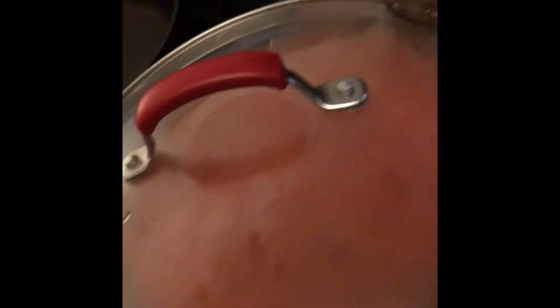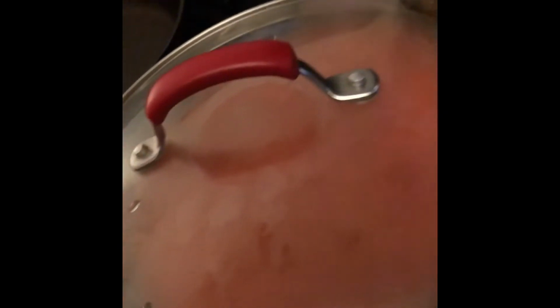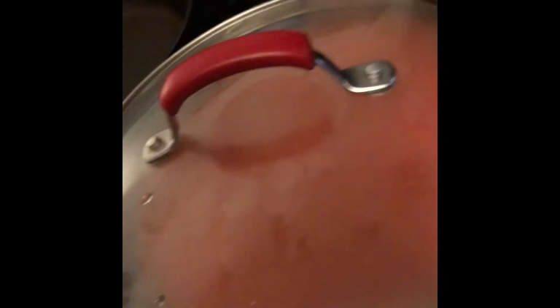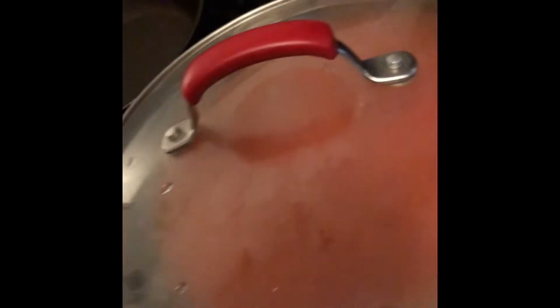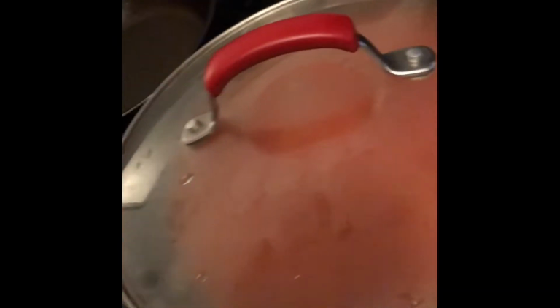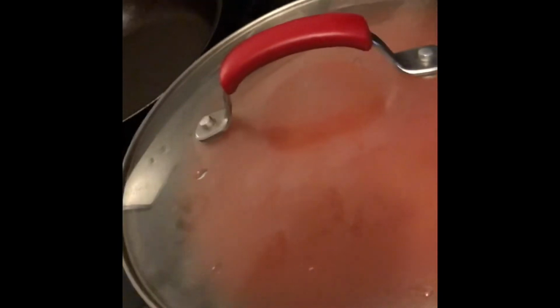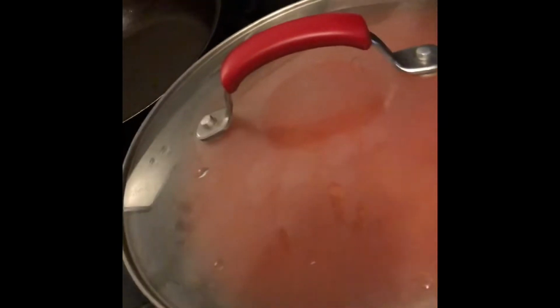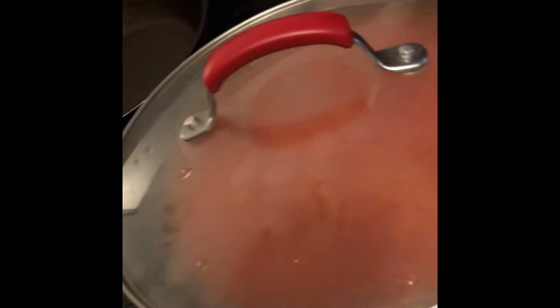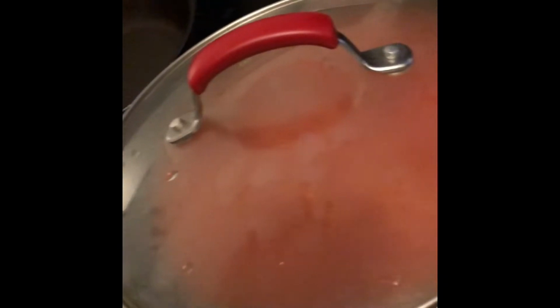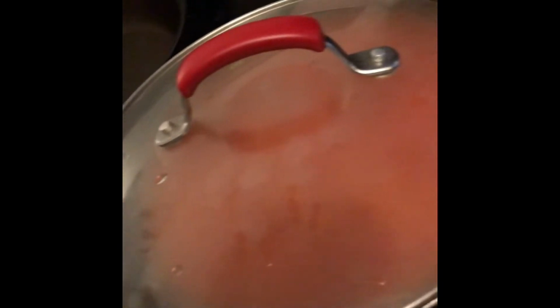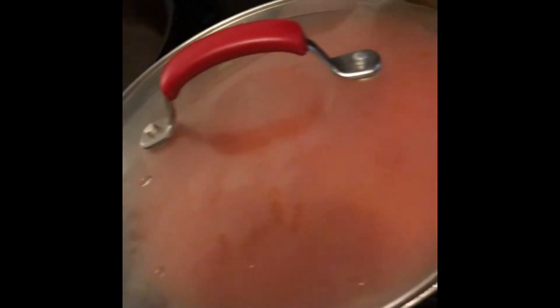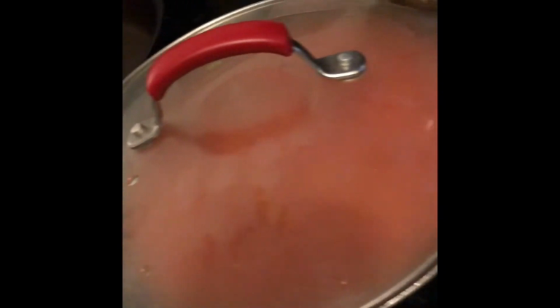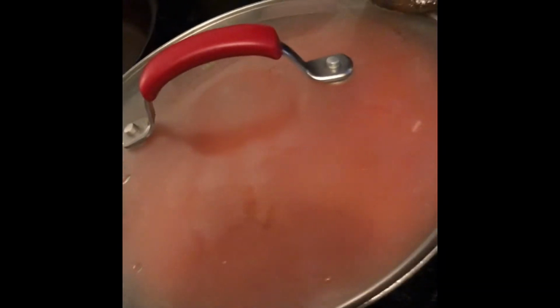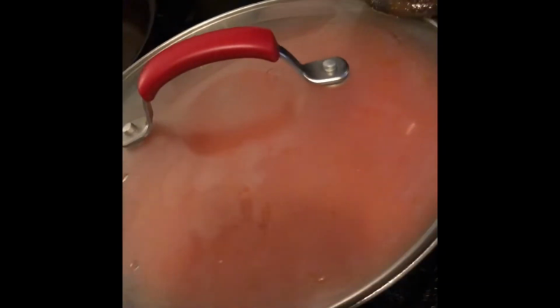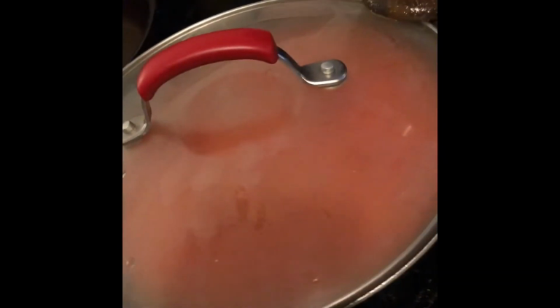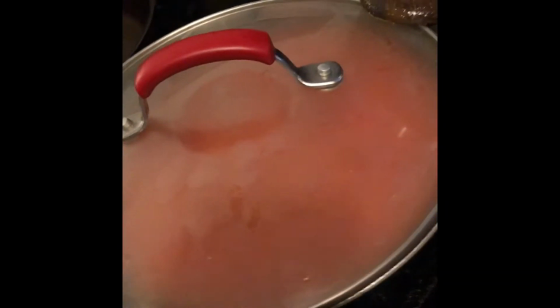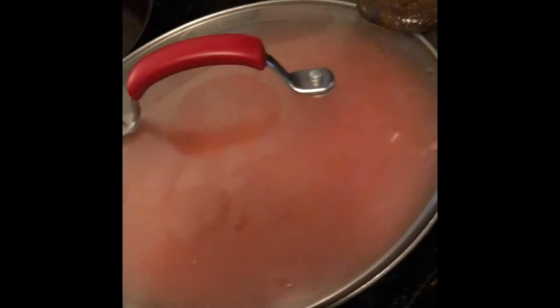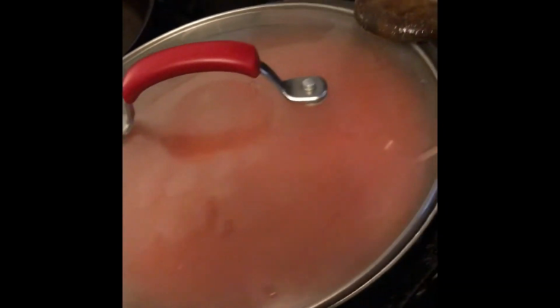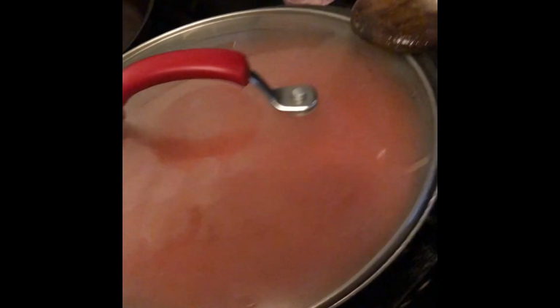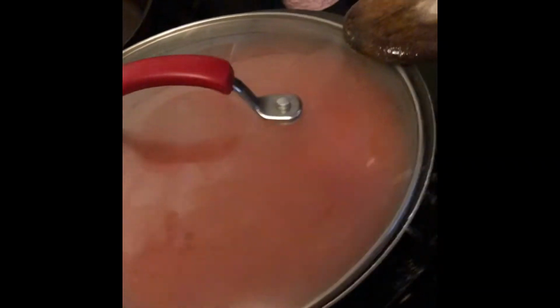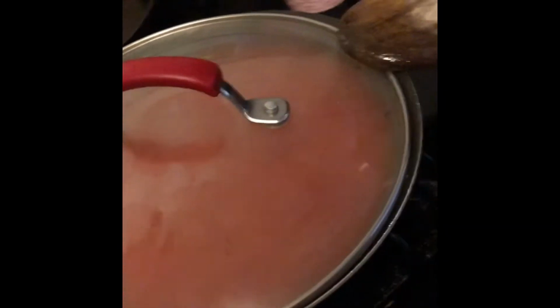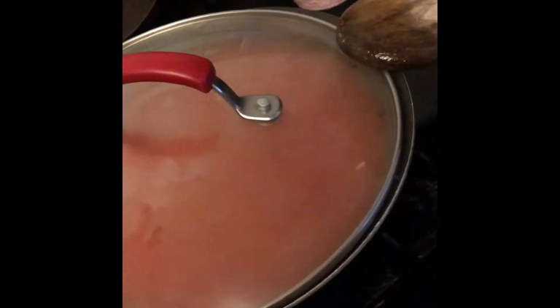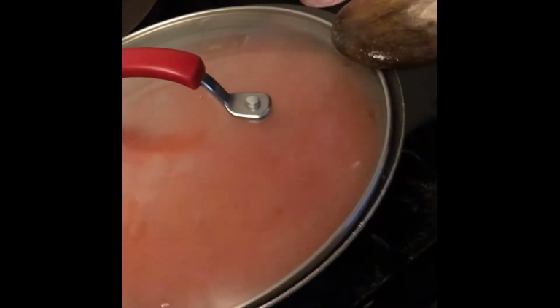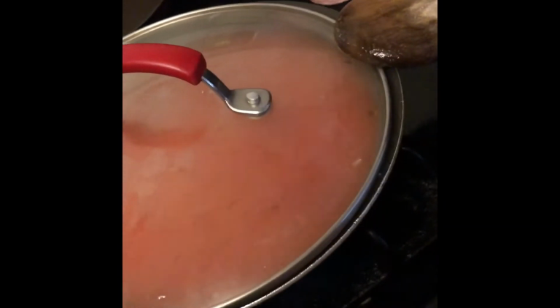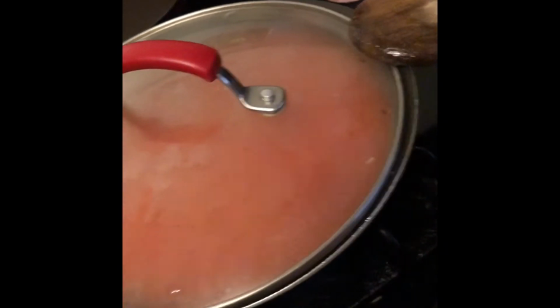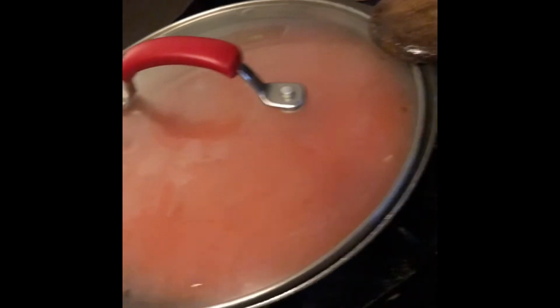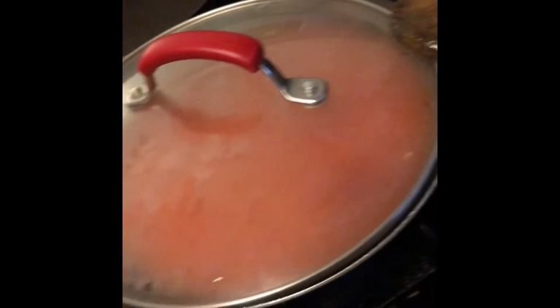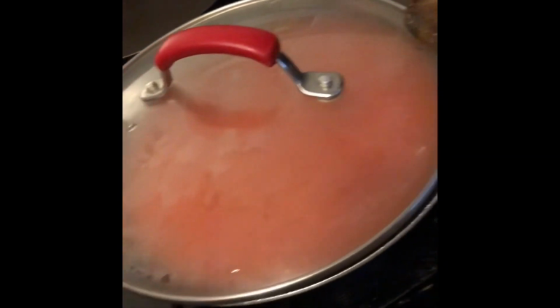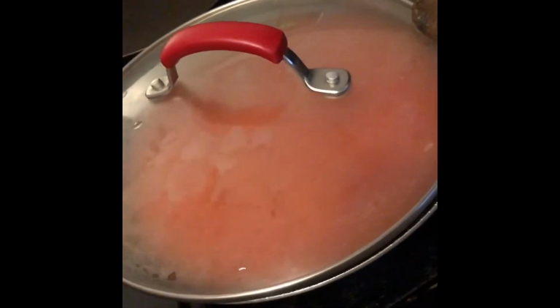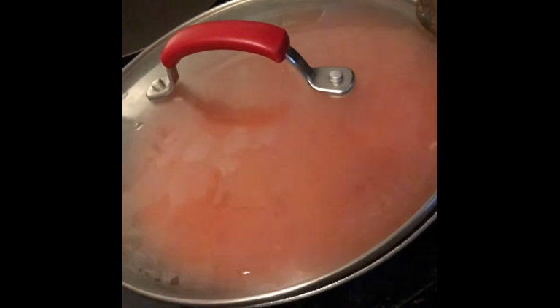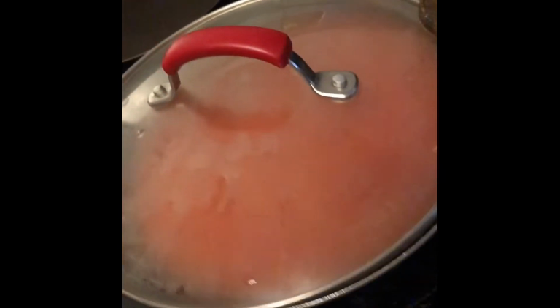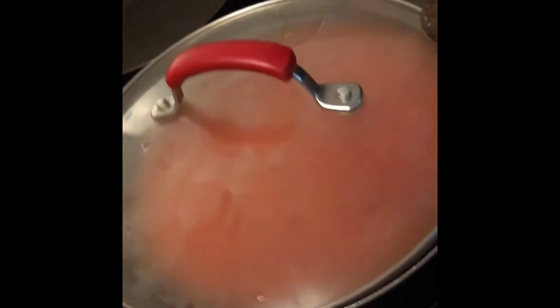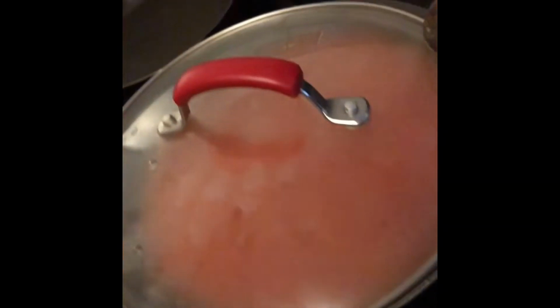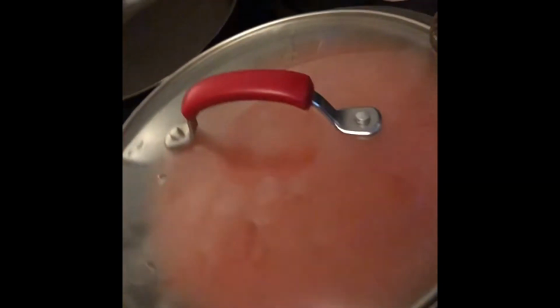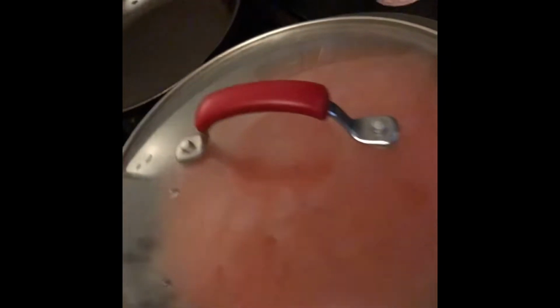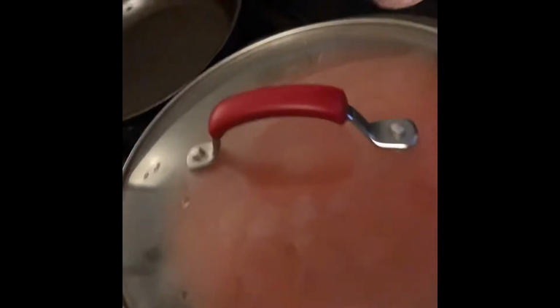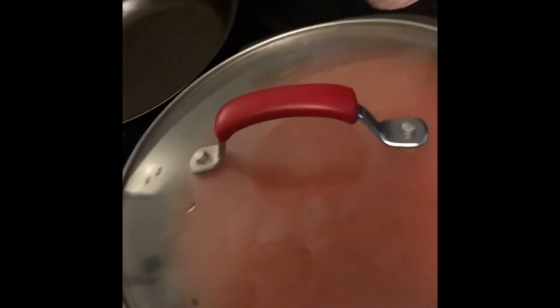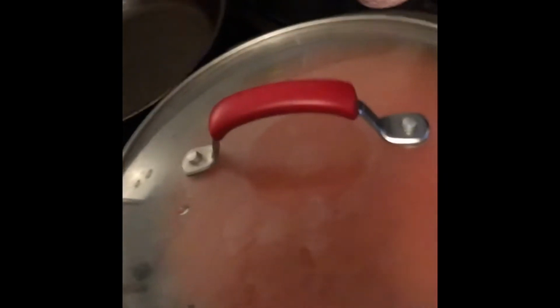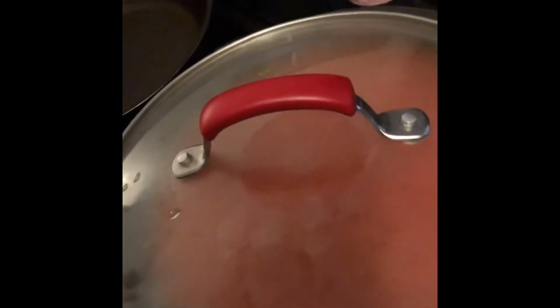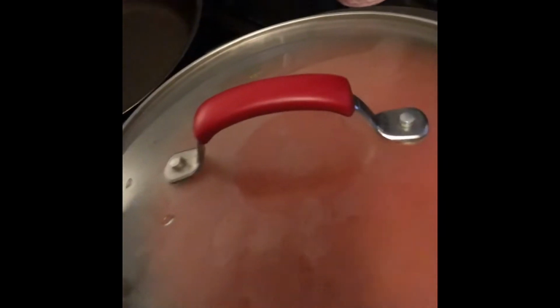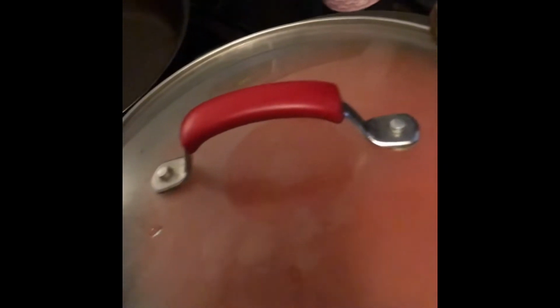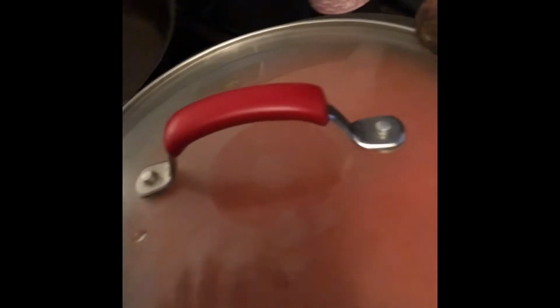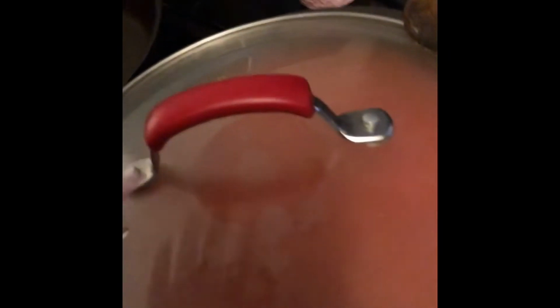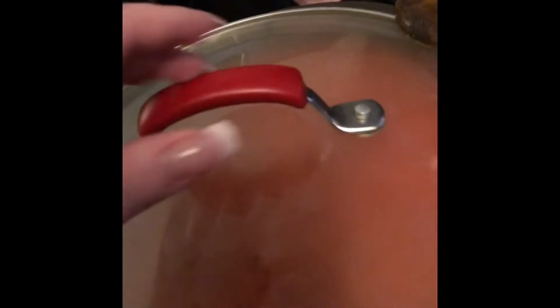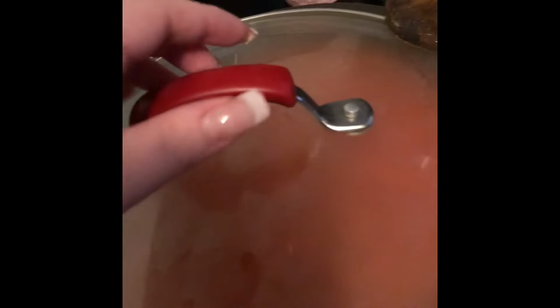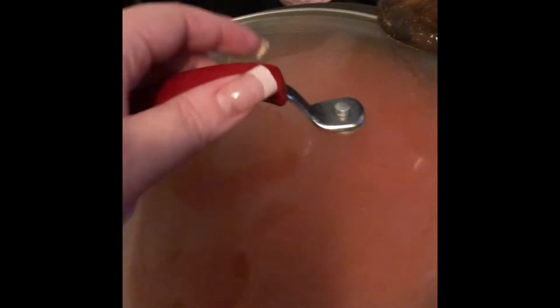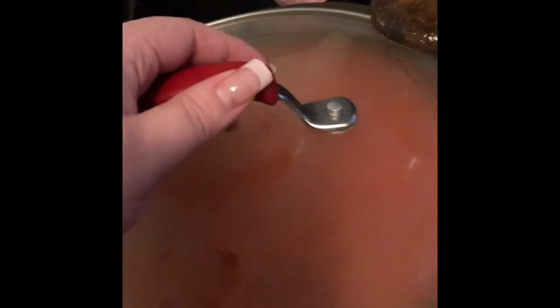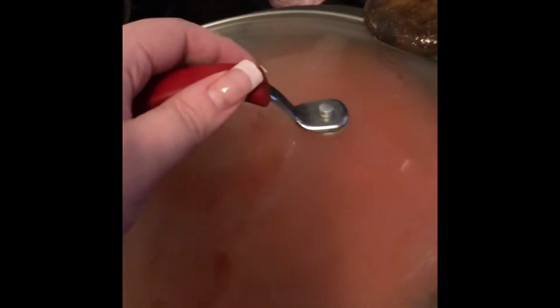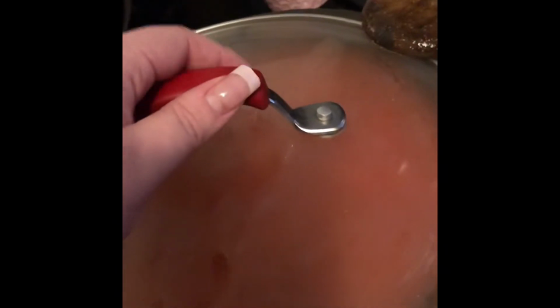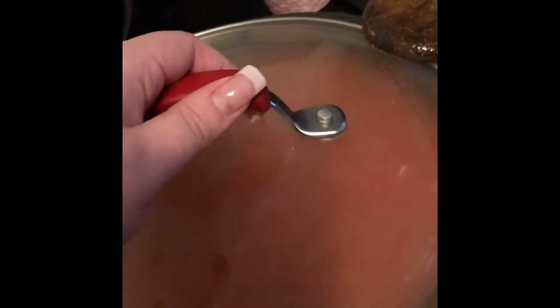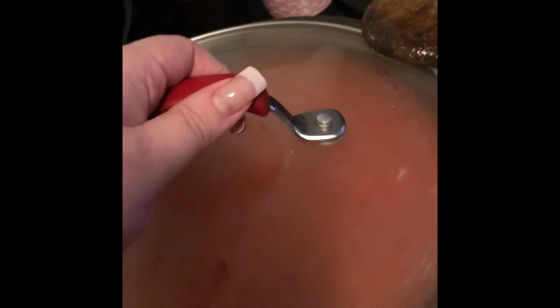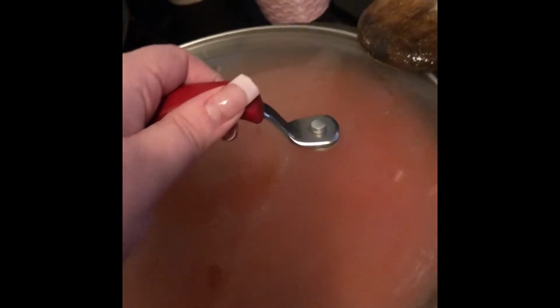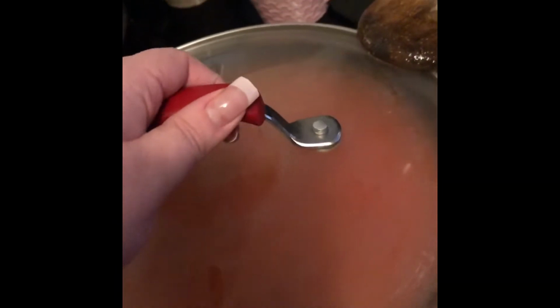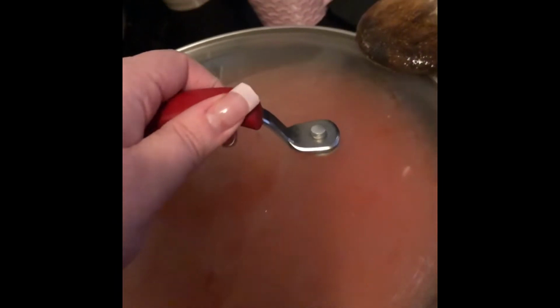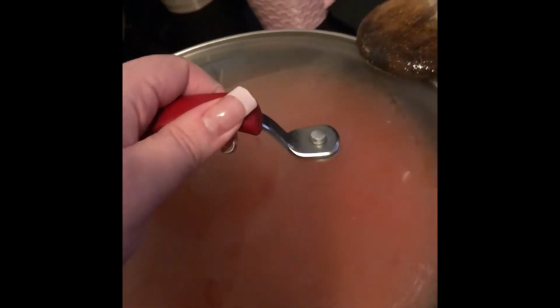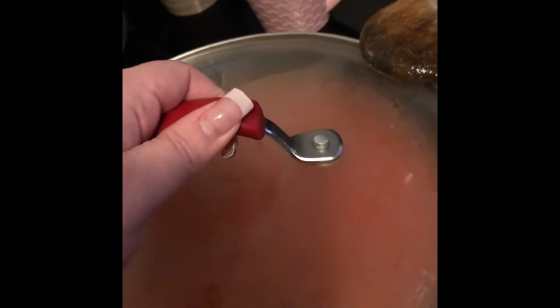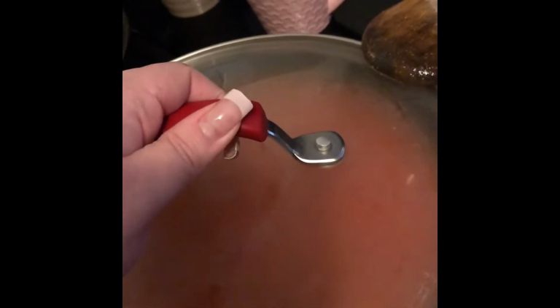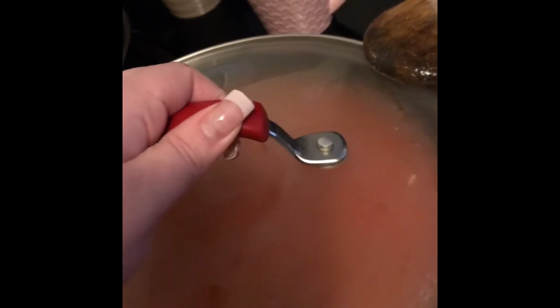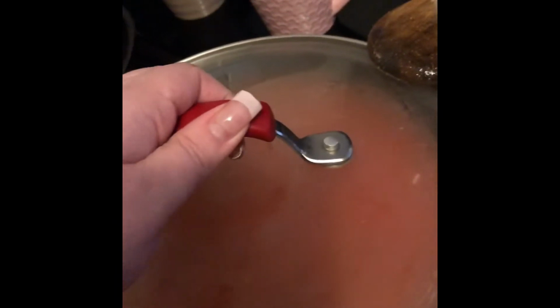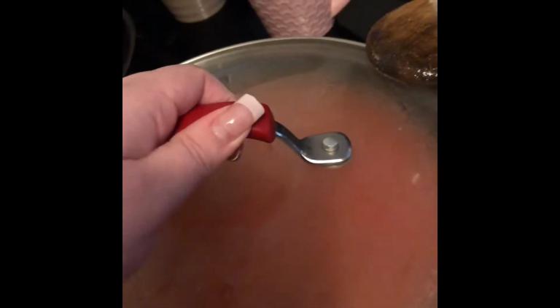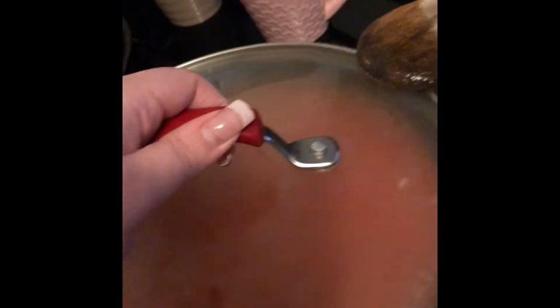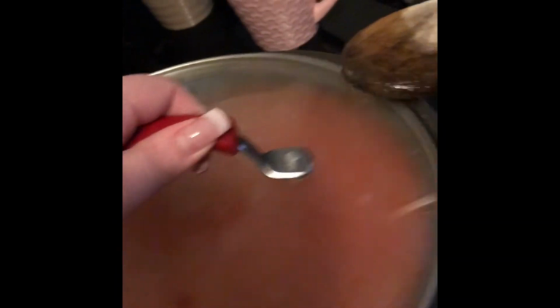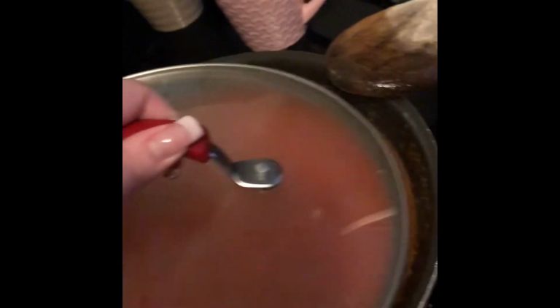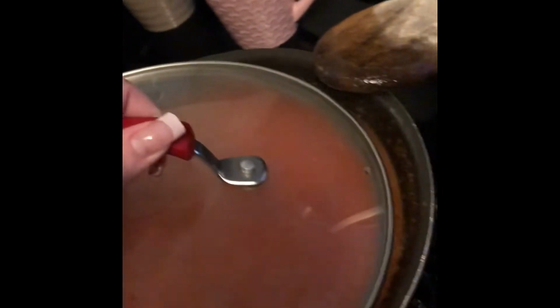Don't fully cover it yet. You're going to let it boil, and once it boils, then you're going to fully cover it.